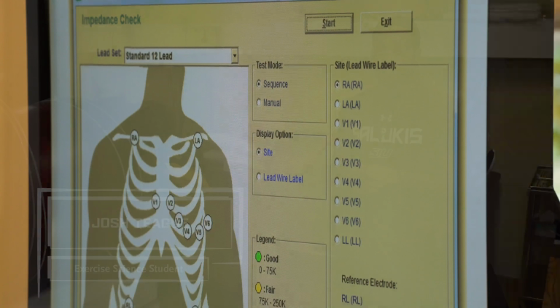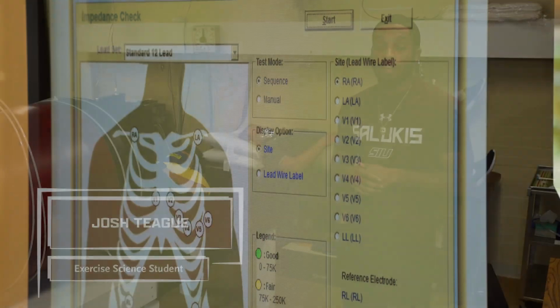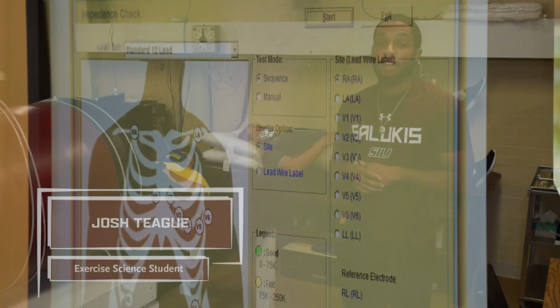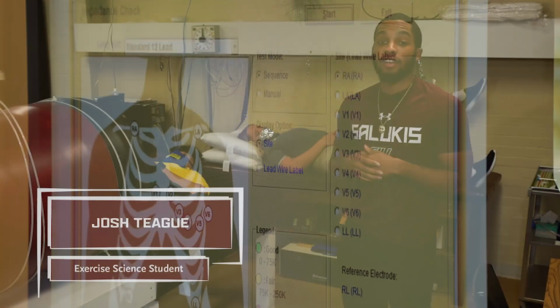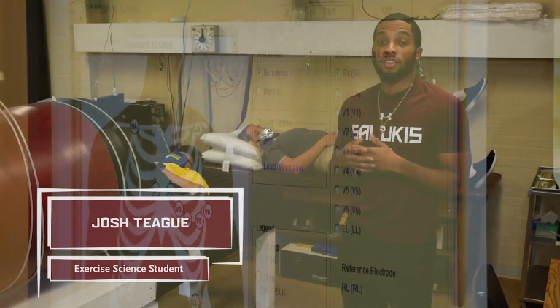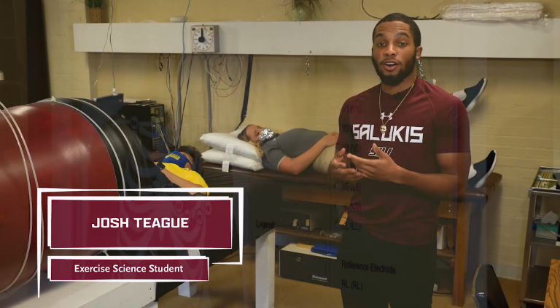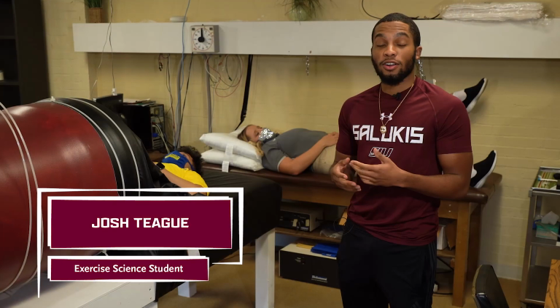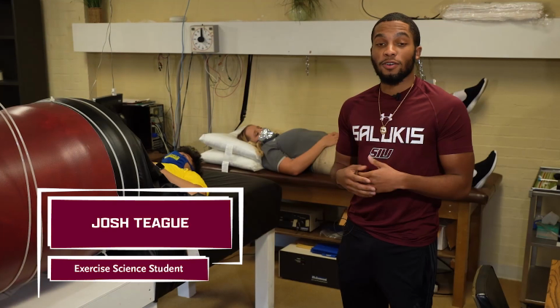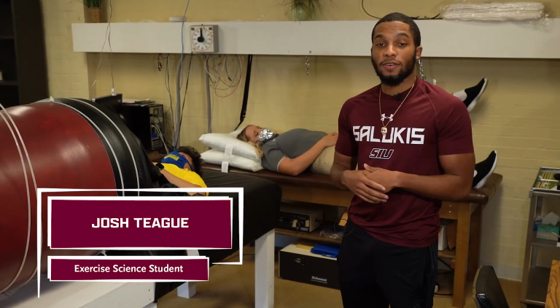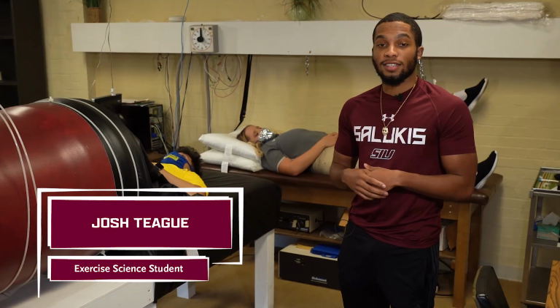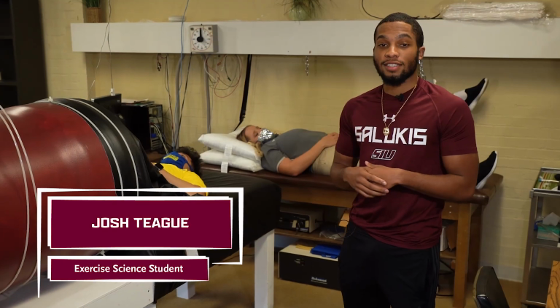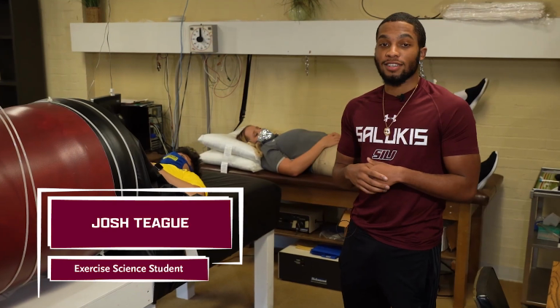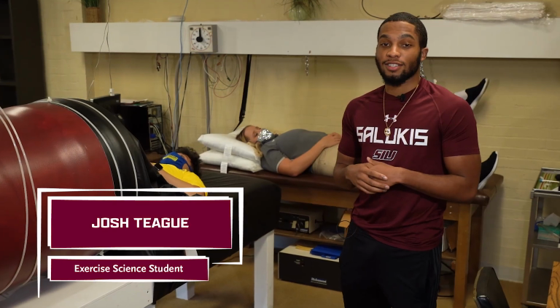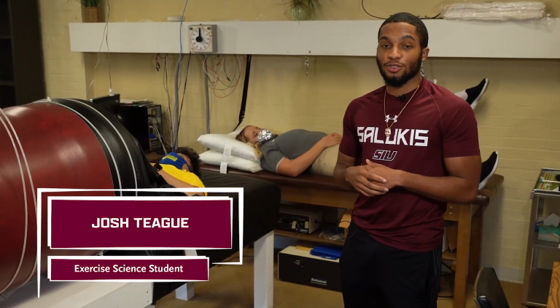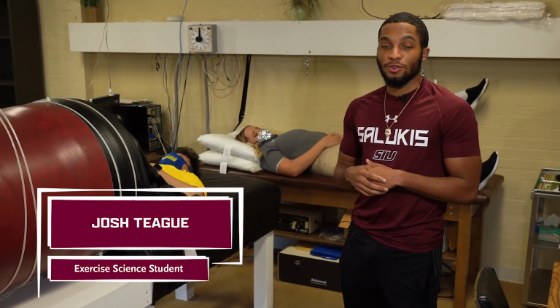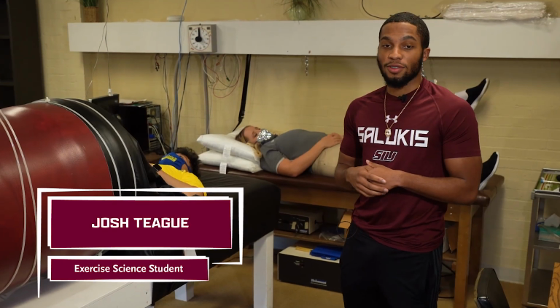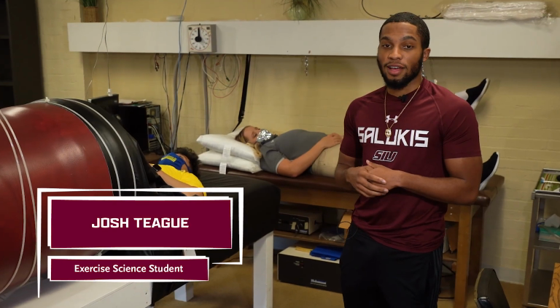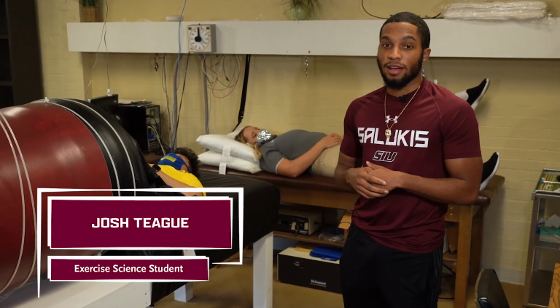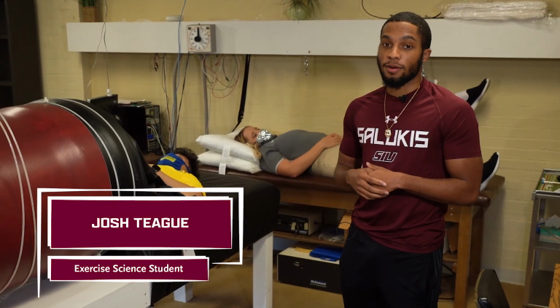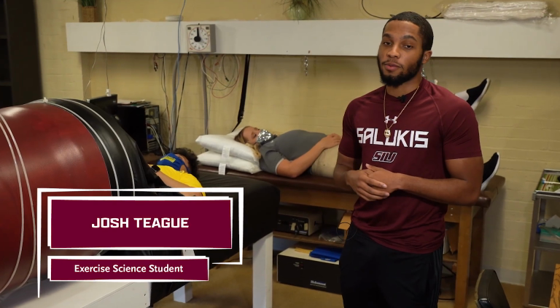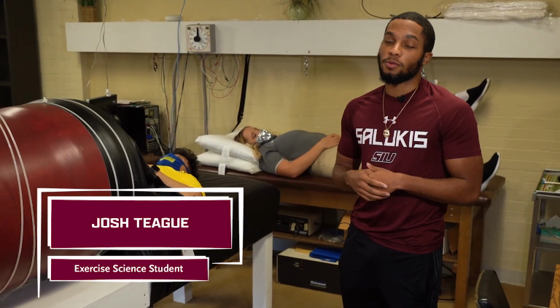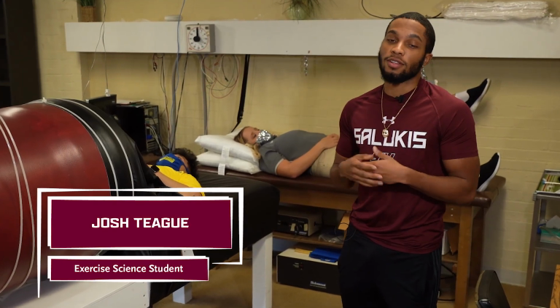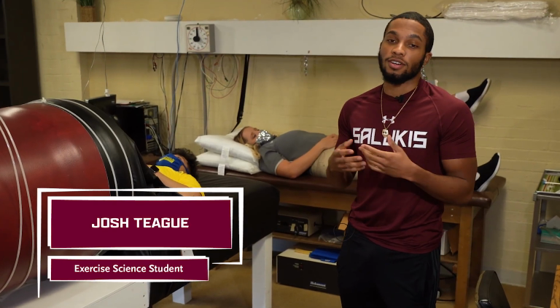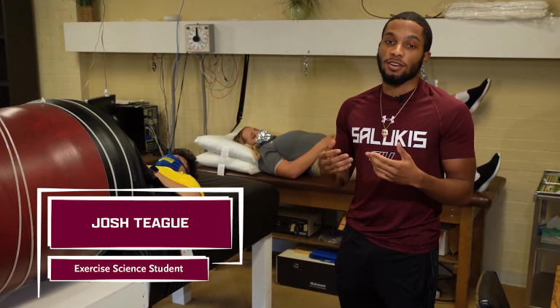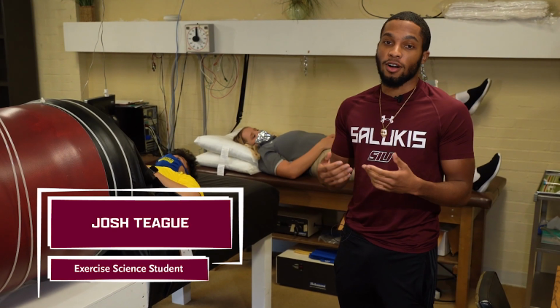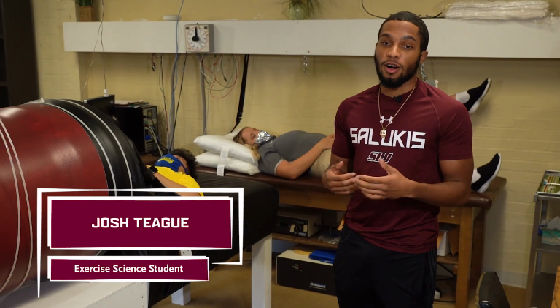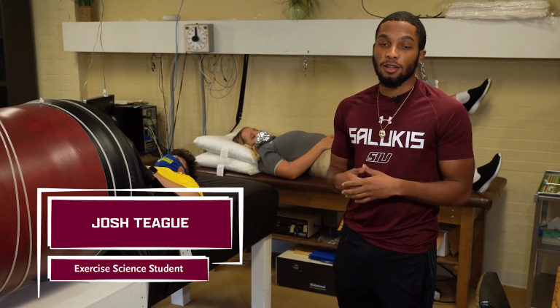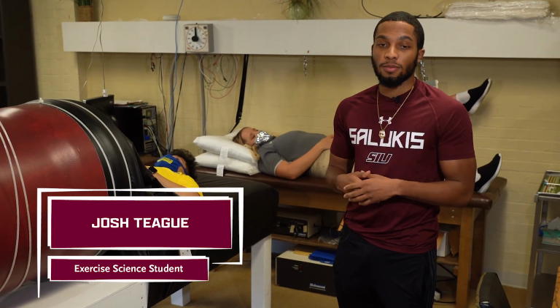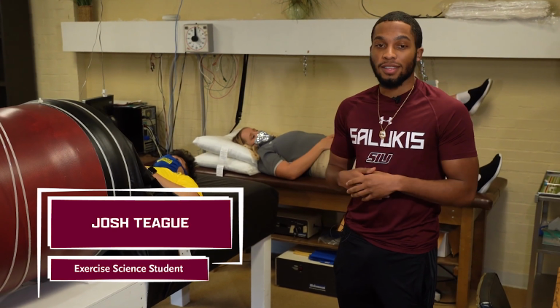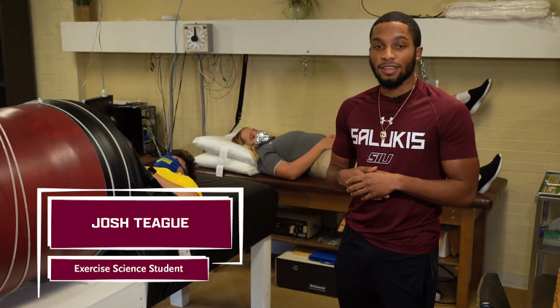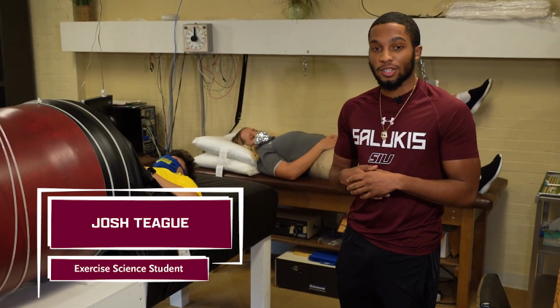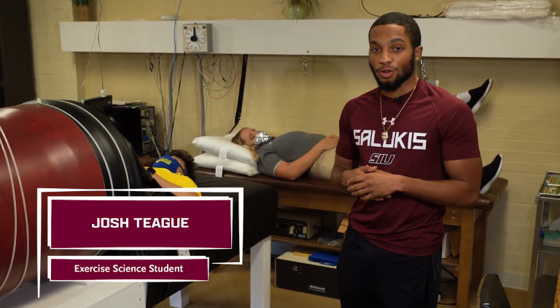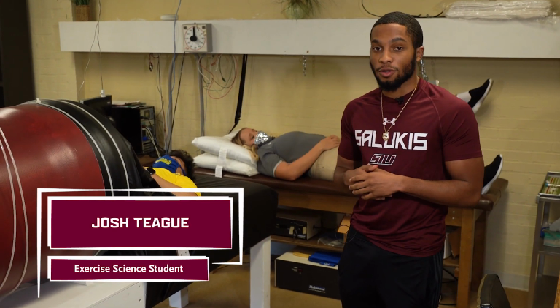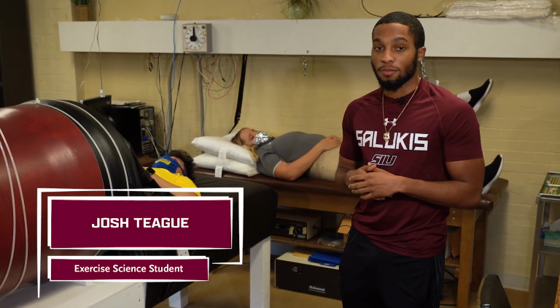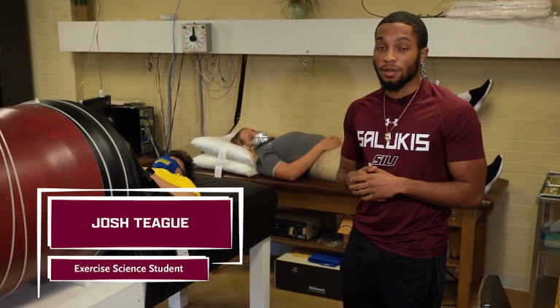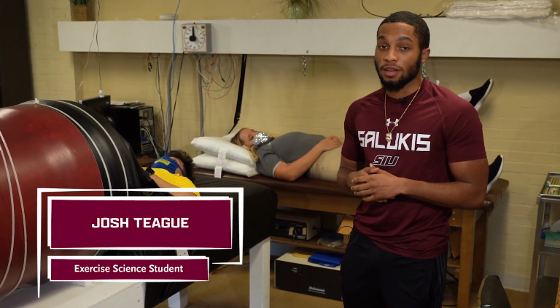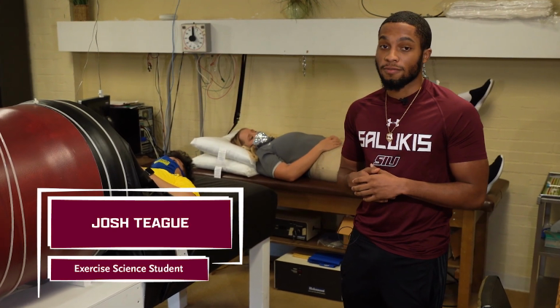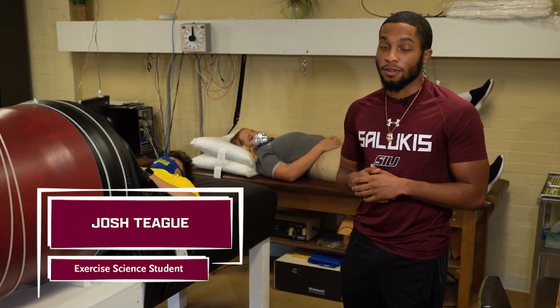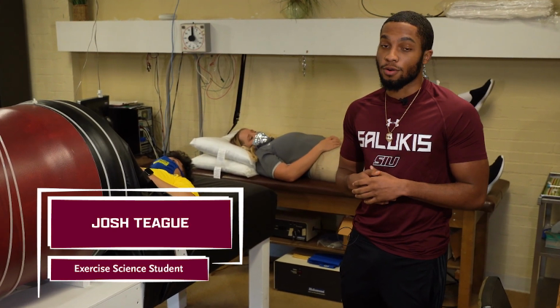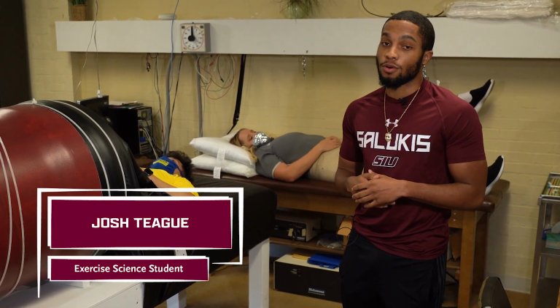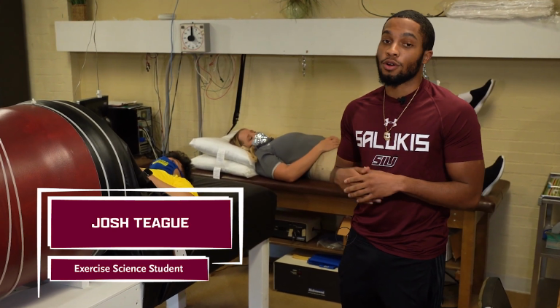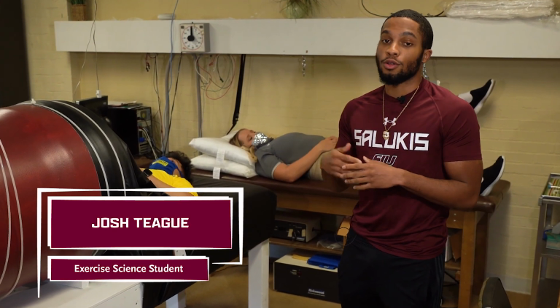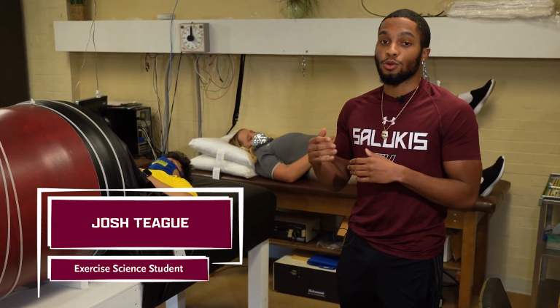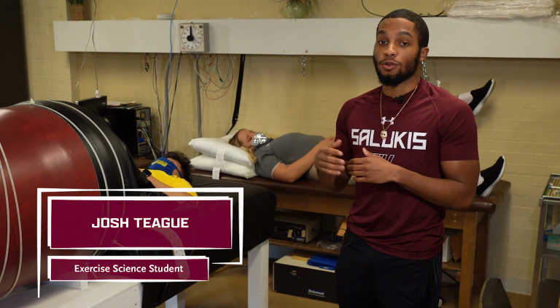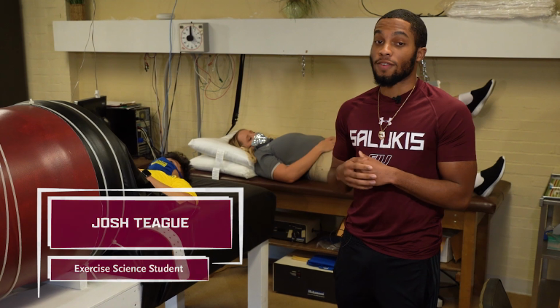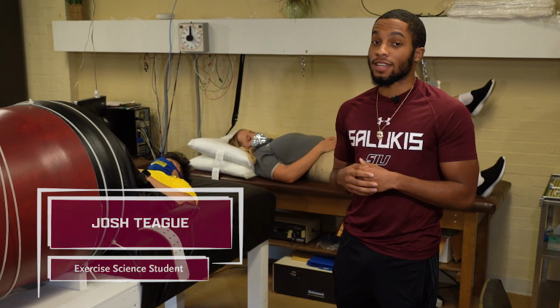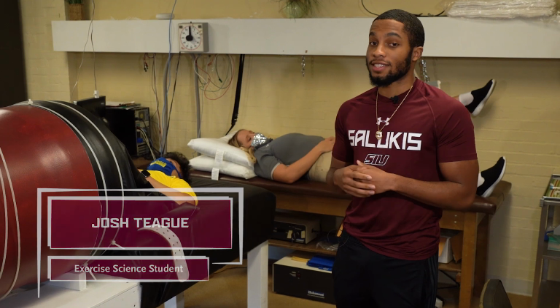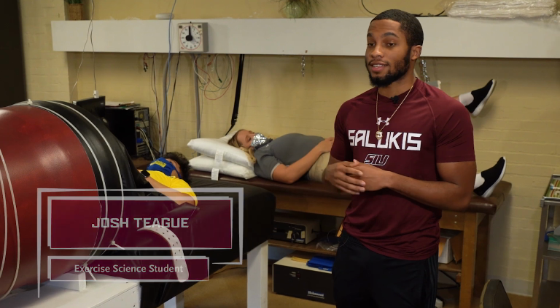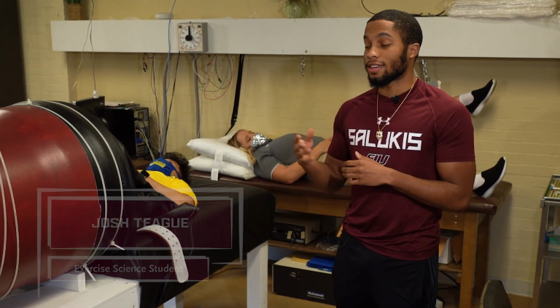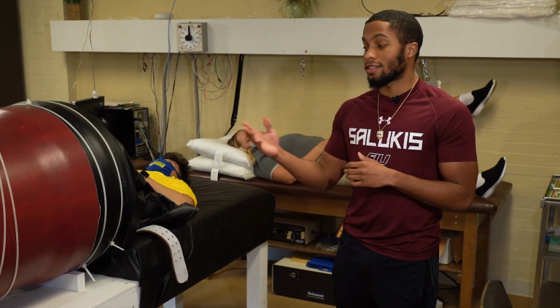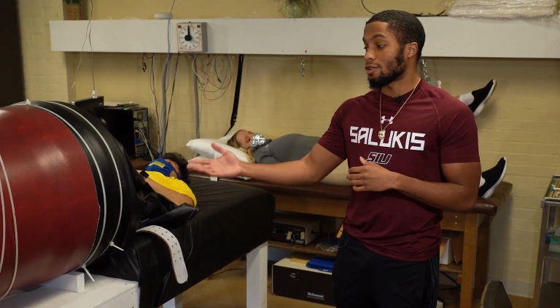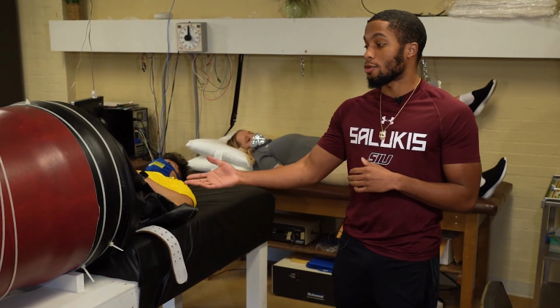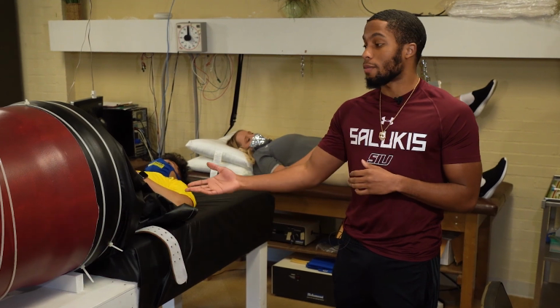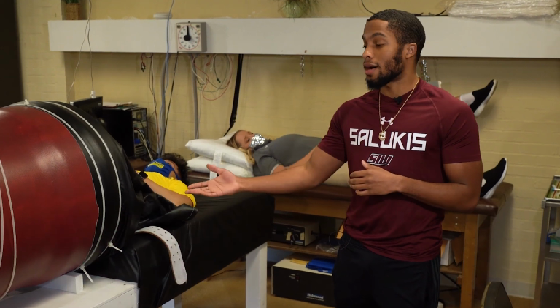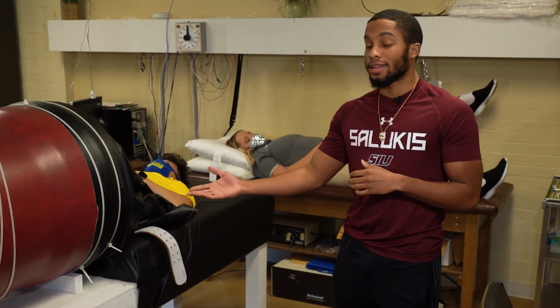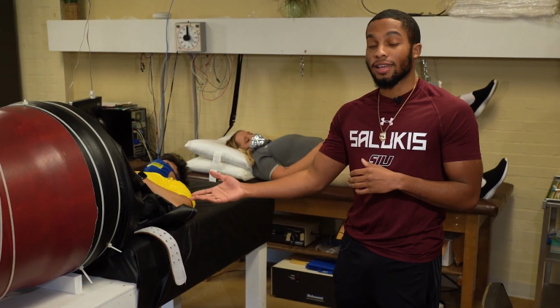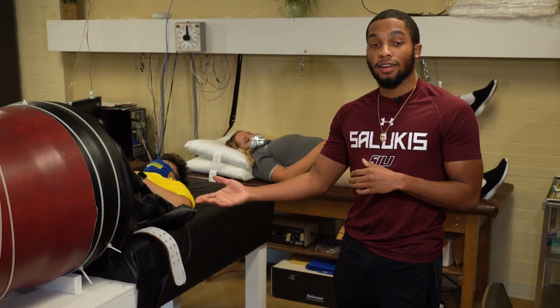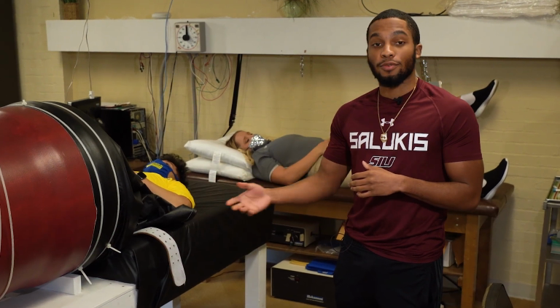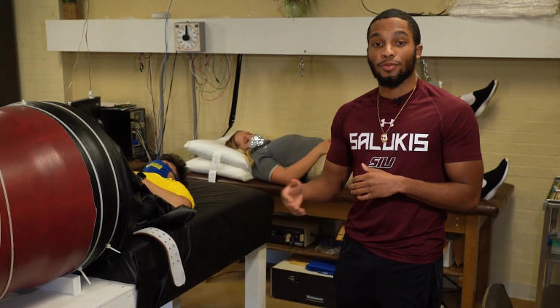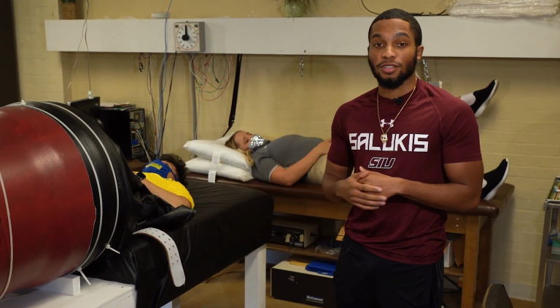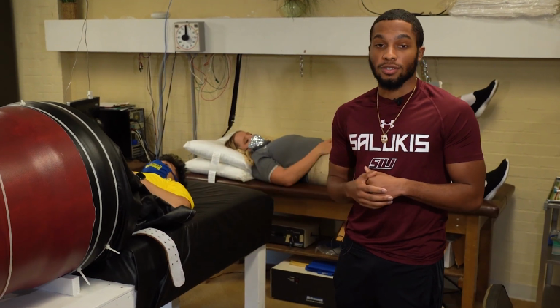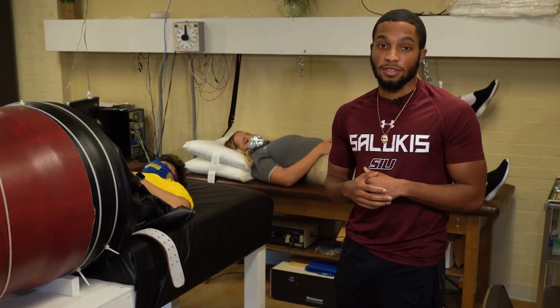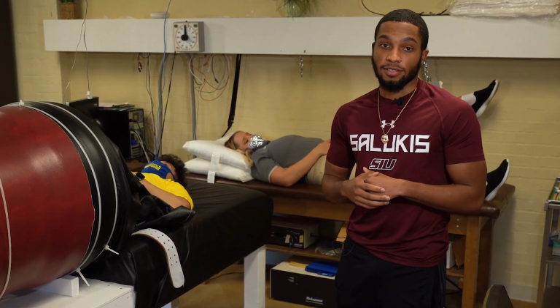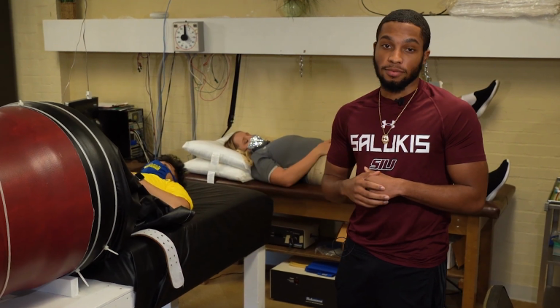In the cardiovascular control lab, we learn all about the control of blood flow through devices like the lower body negative pressure system.